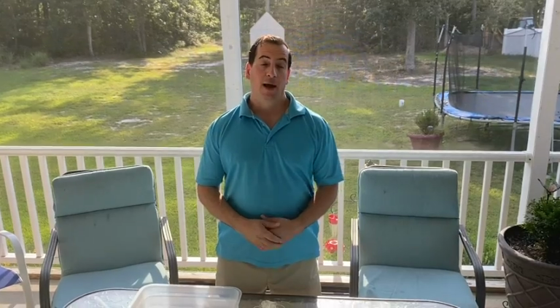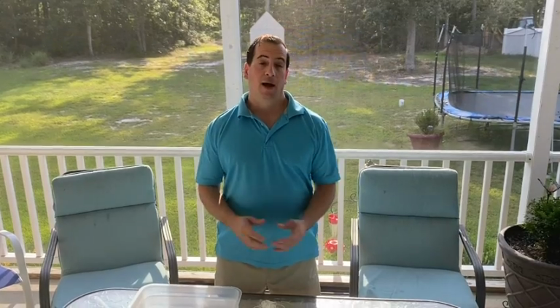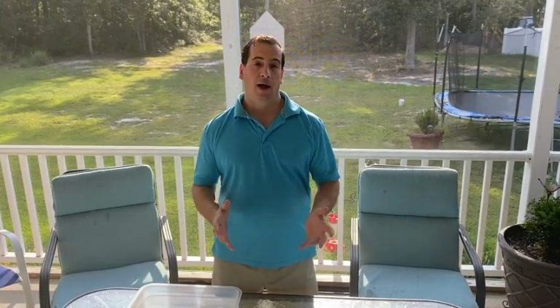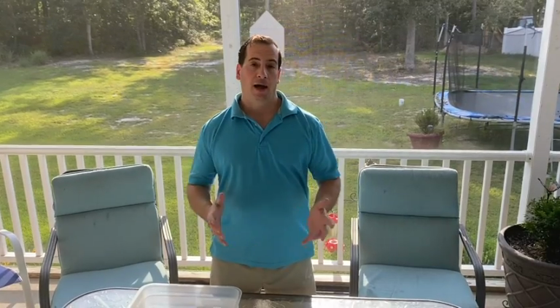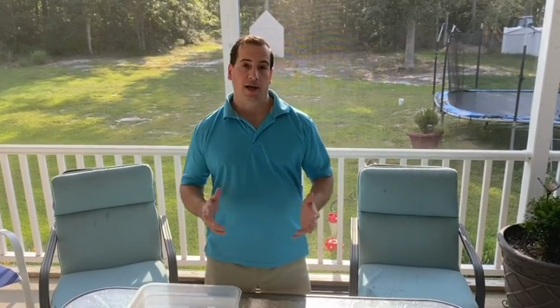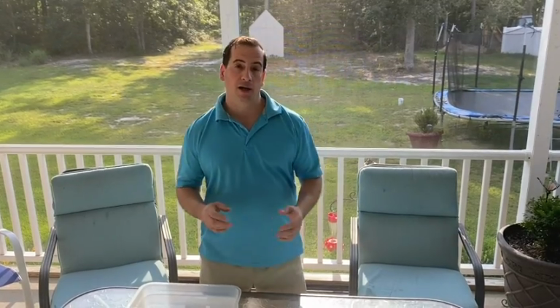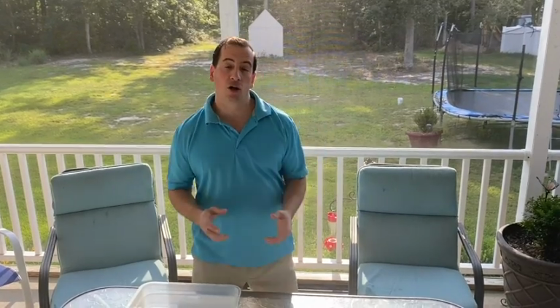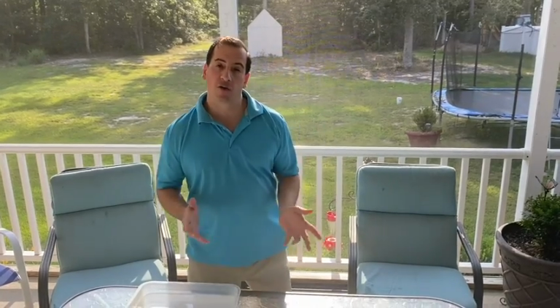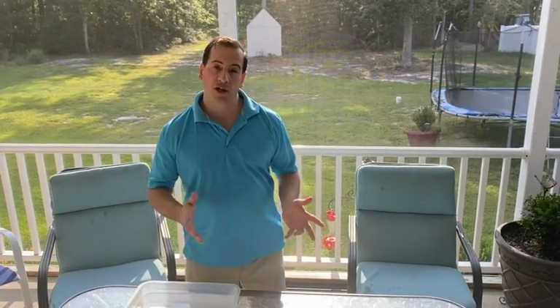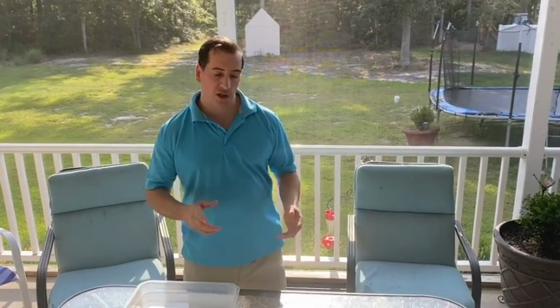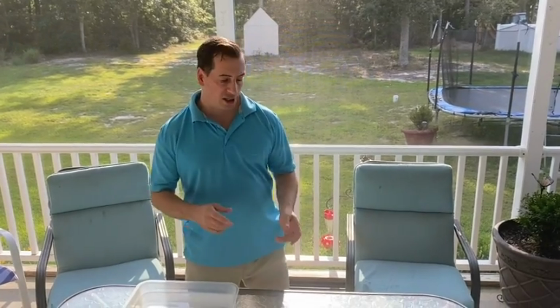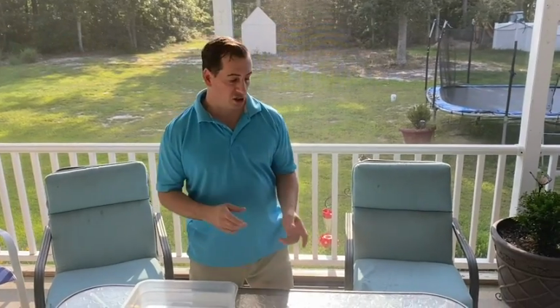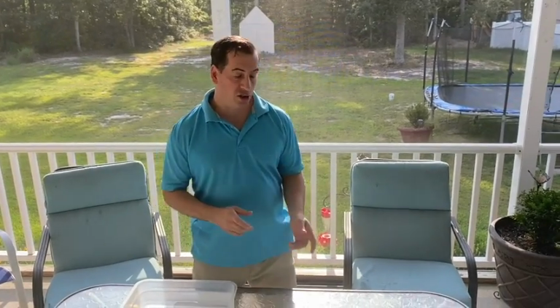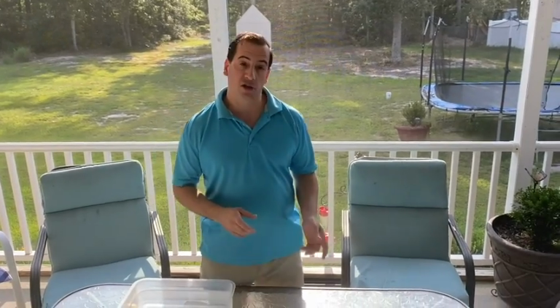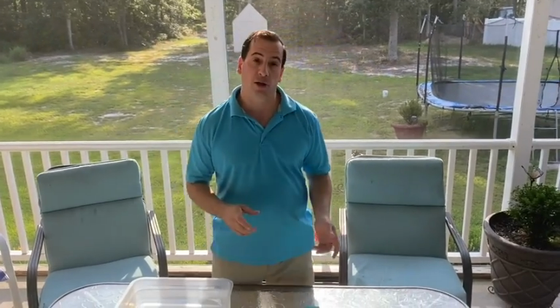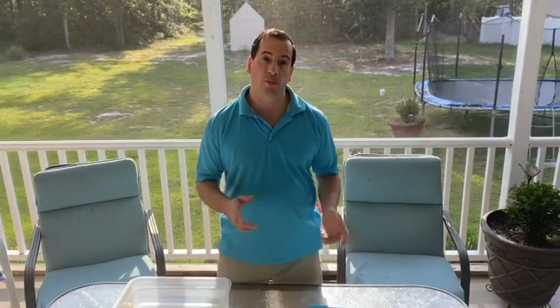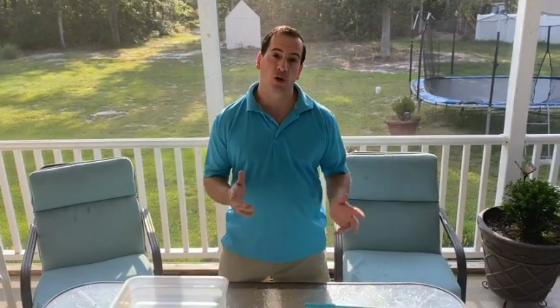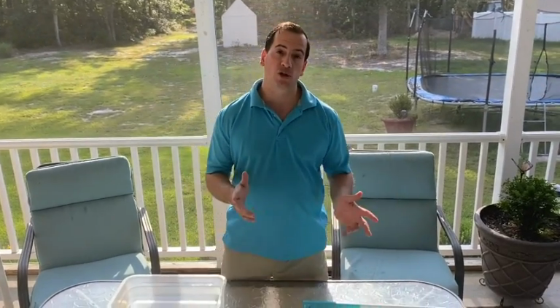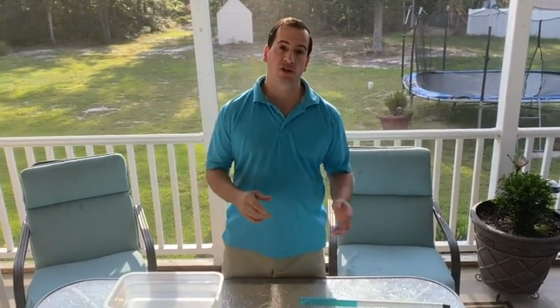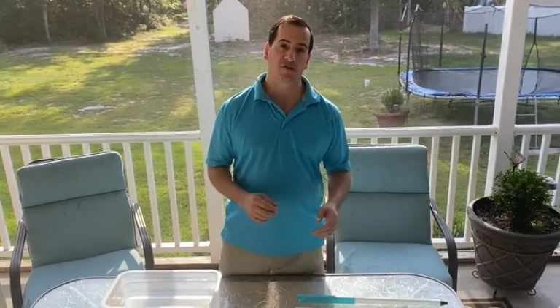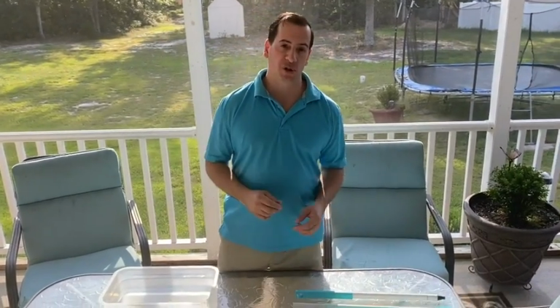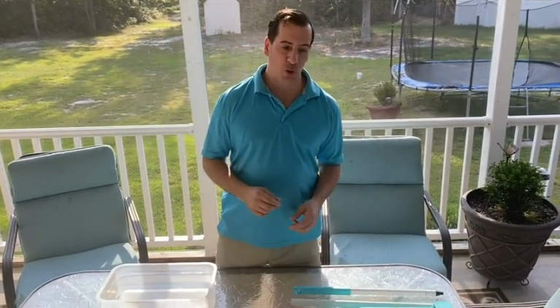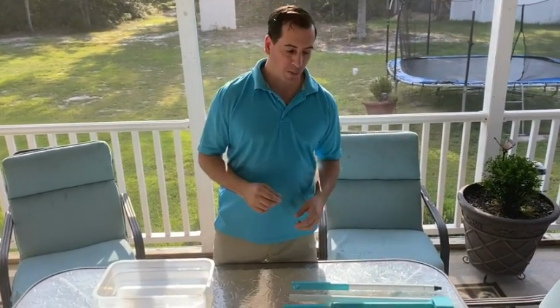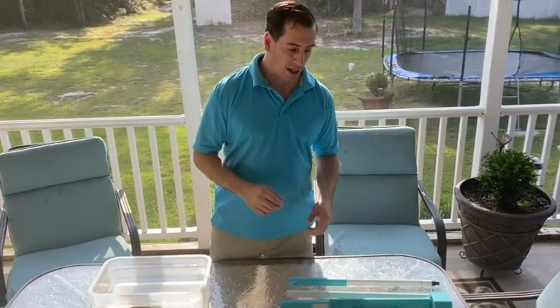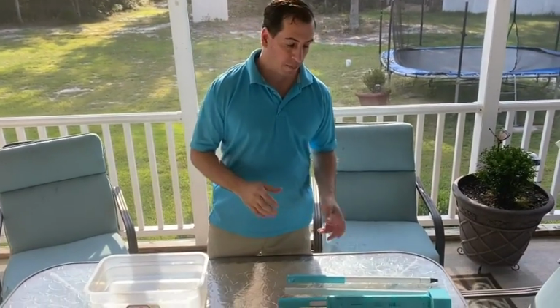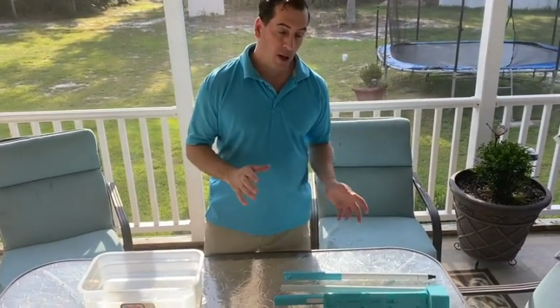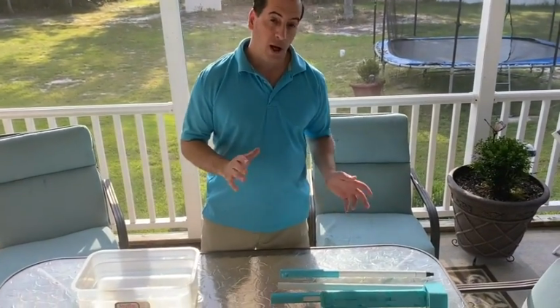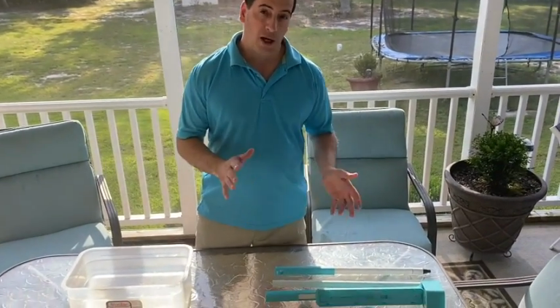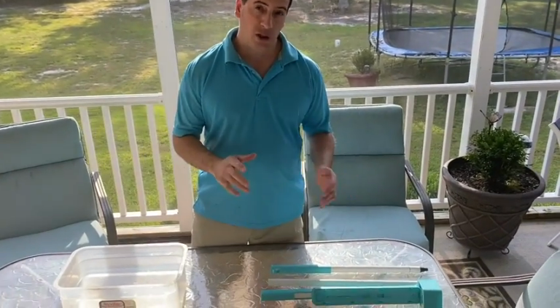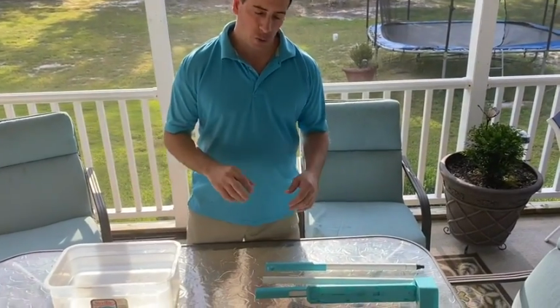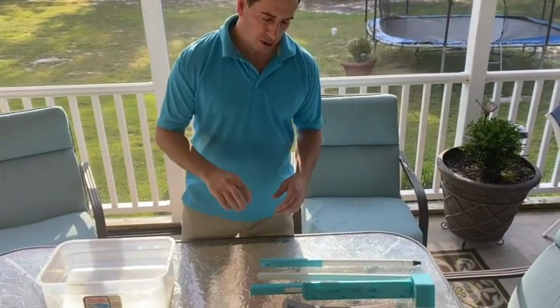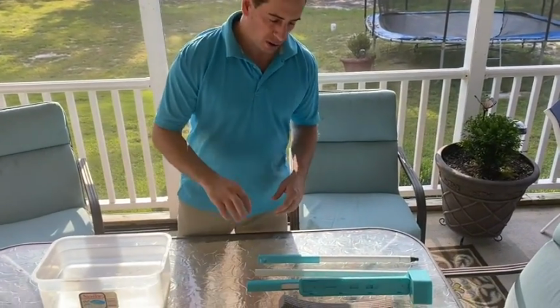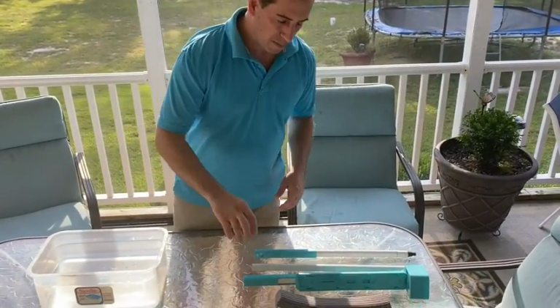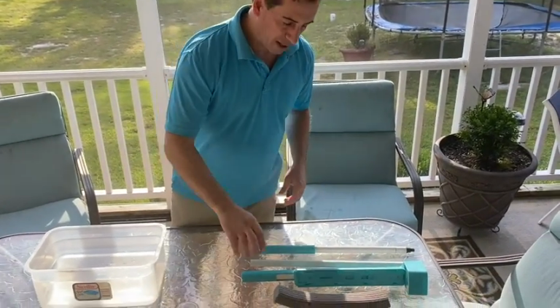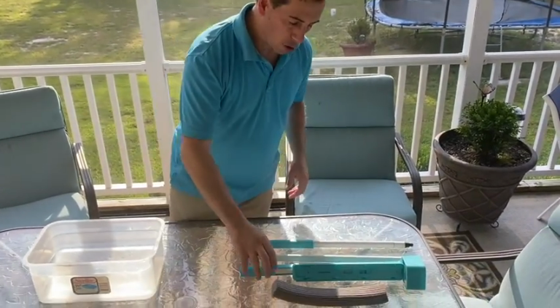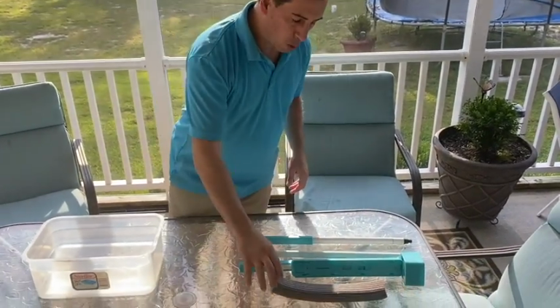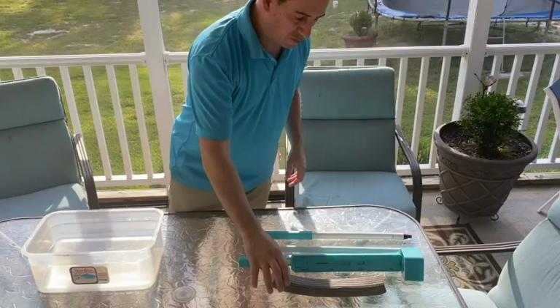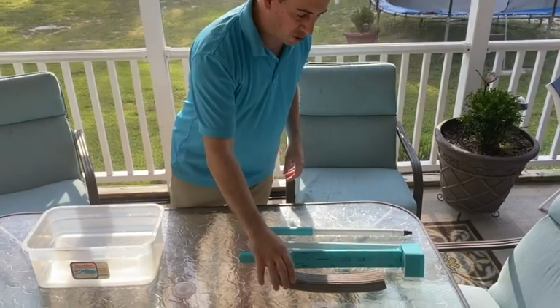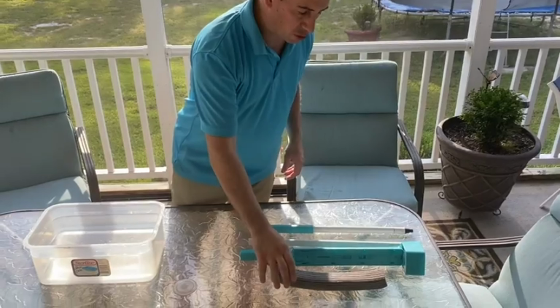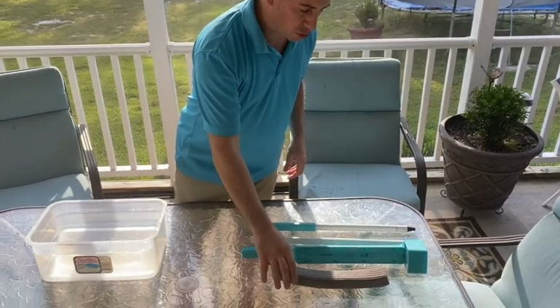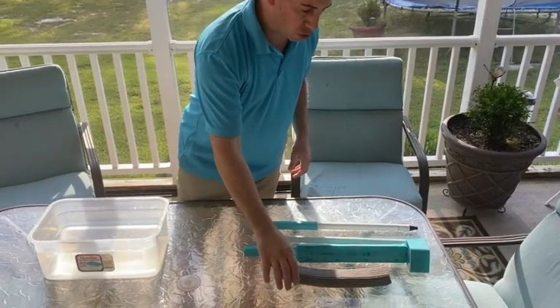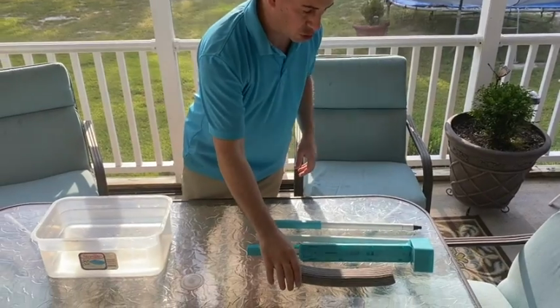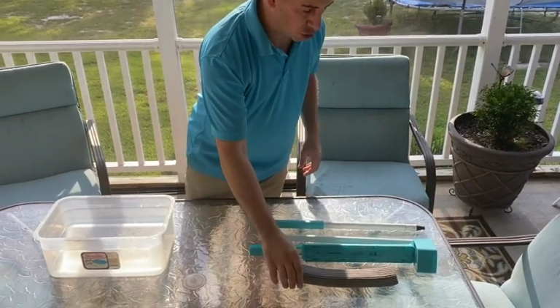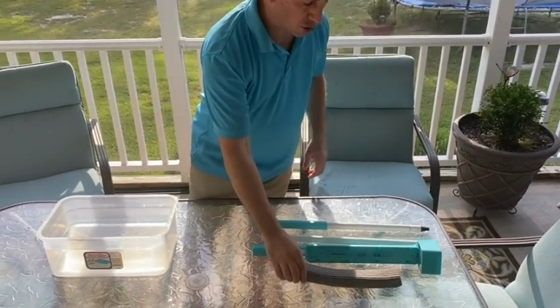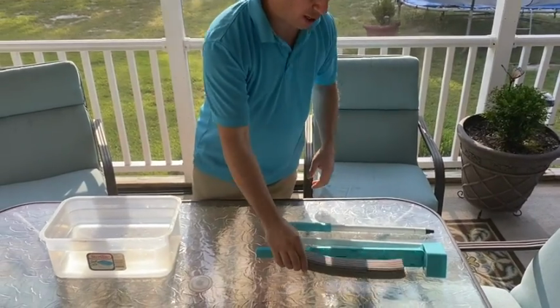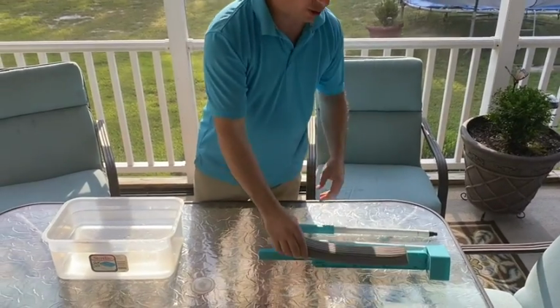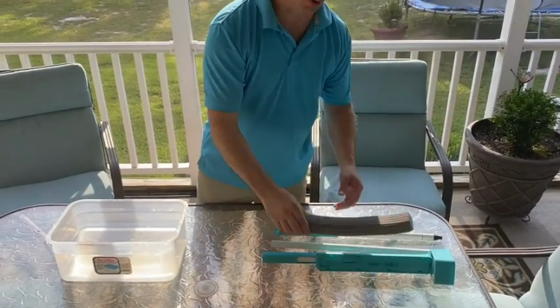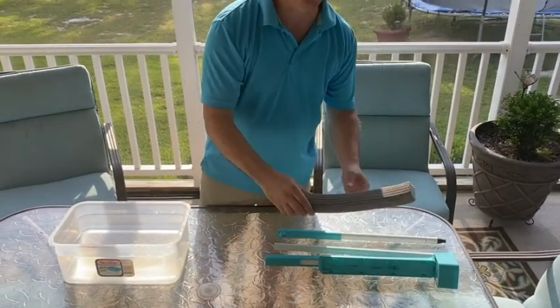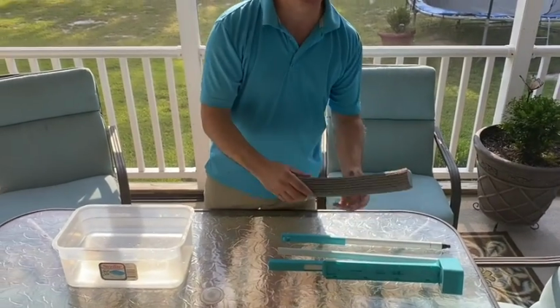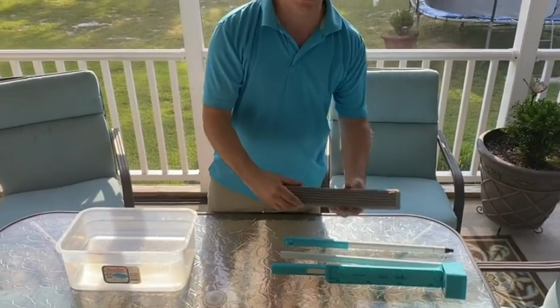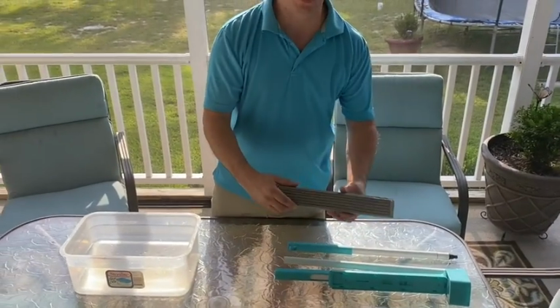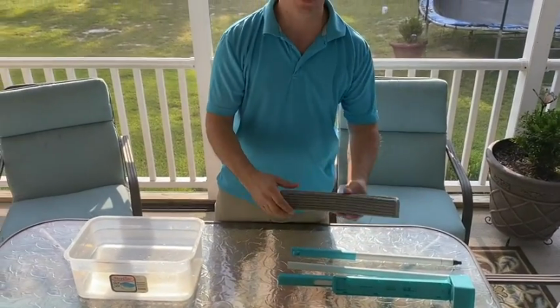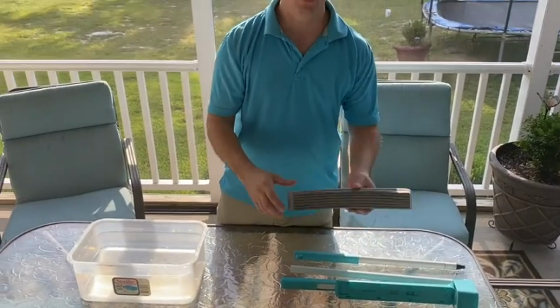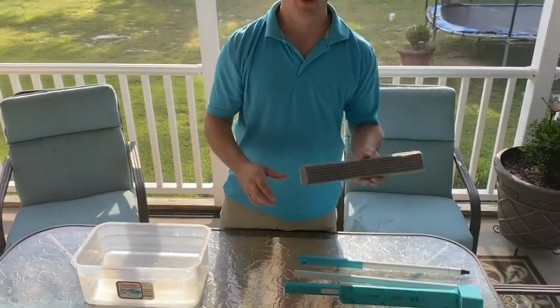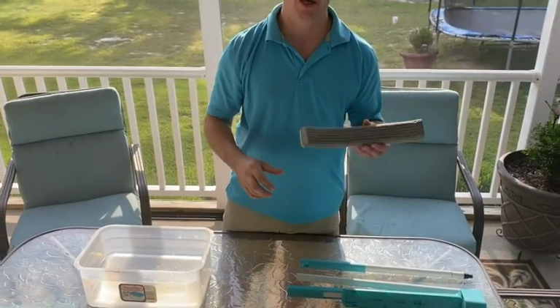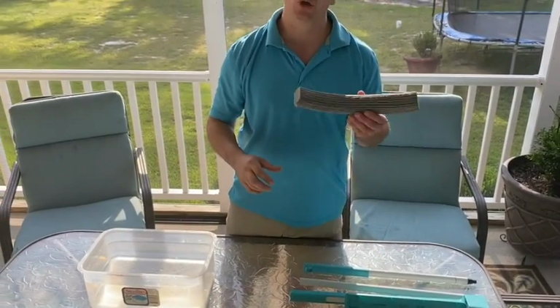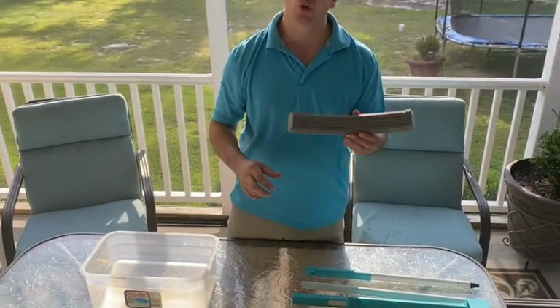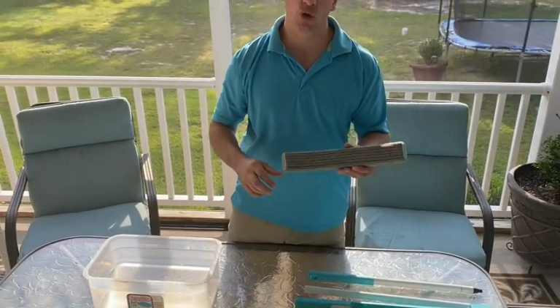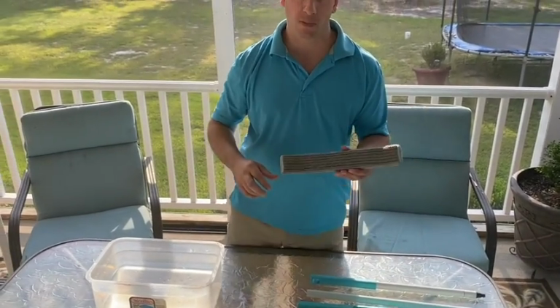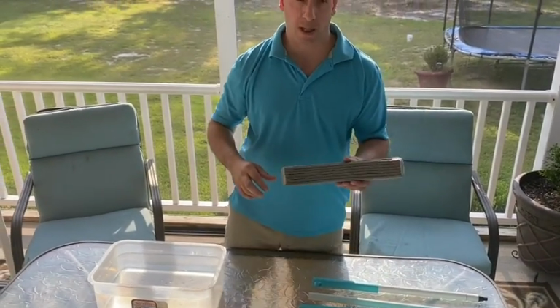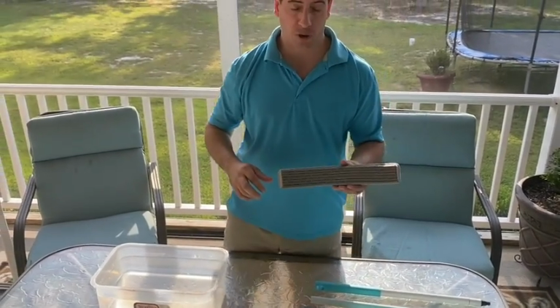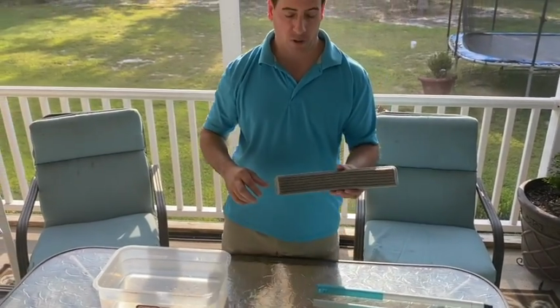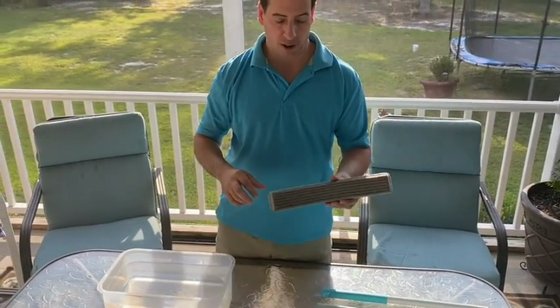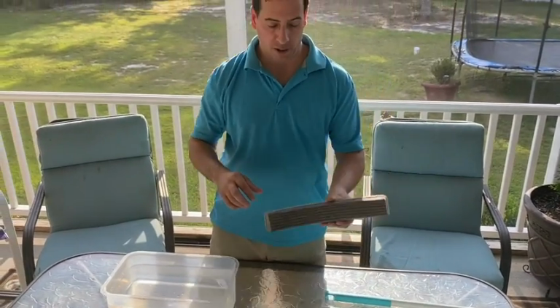Hi and congratulations on the purchase of your new mop. I just wanted to make a quick video to show you how to assemble and use your mop correctly.